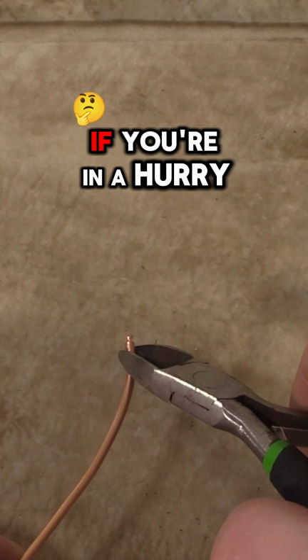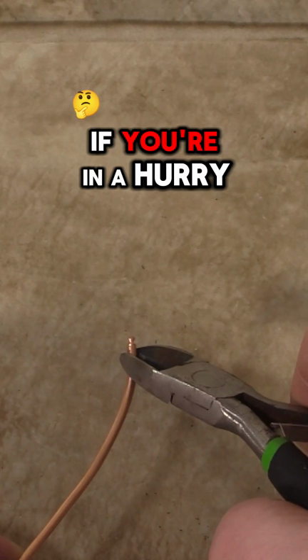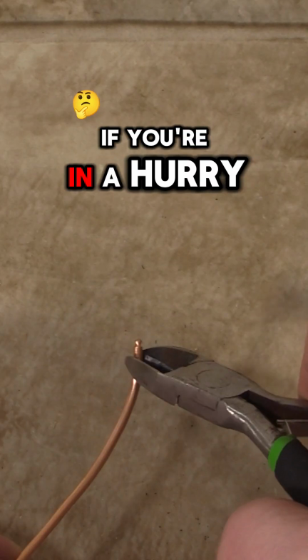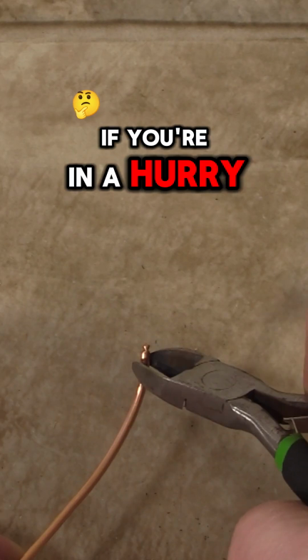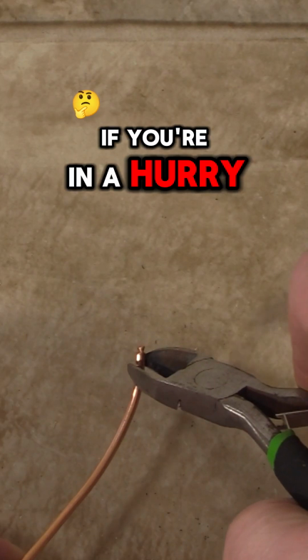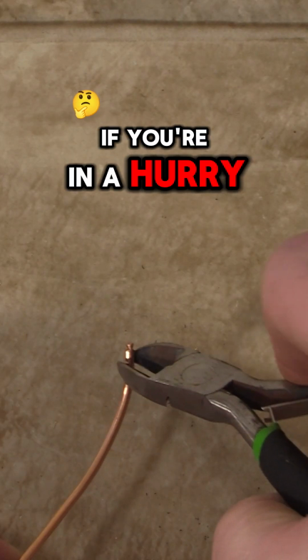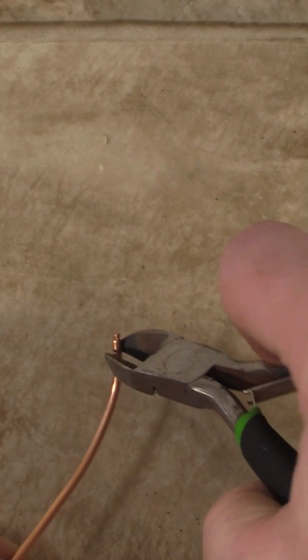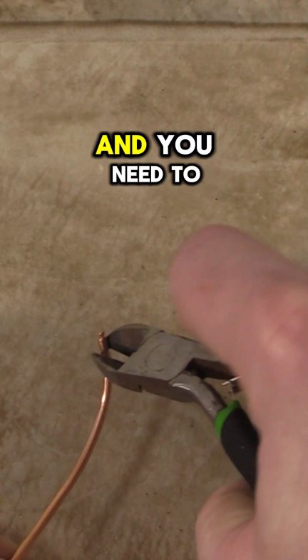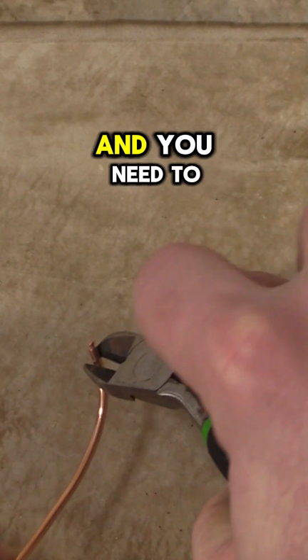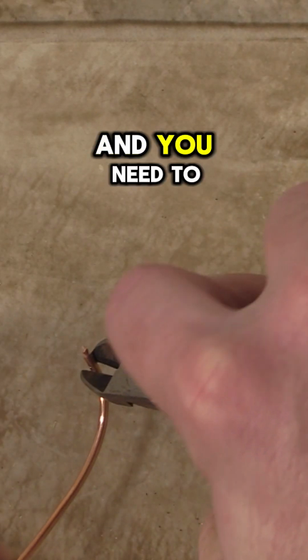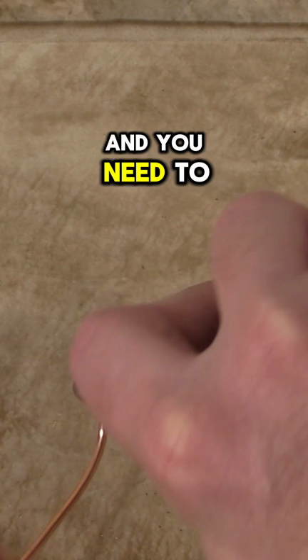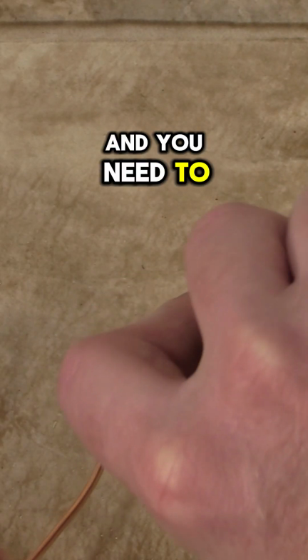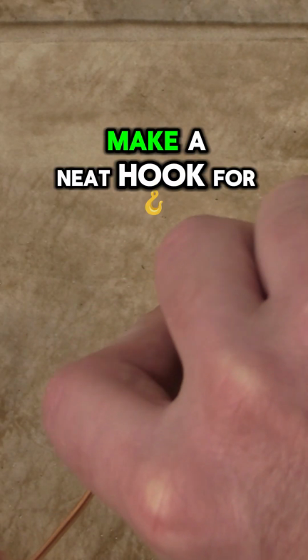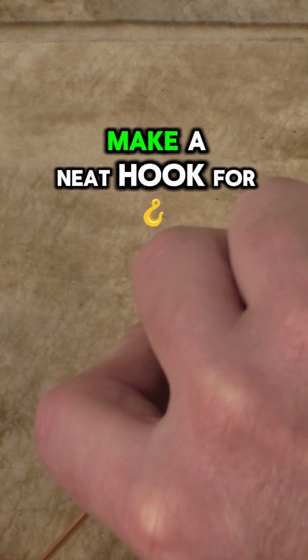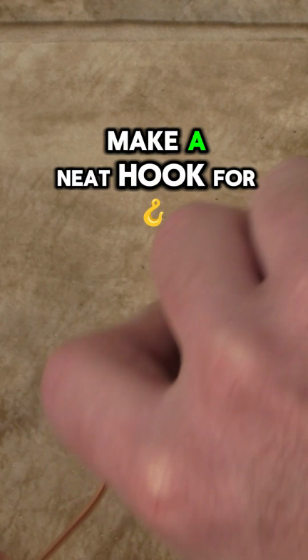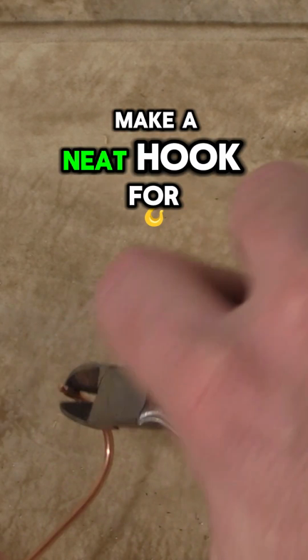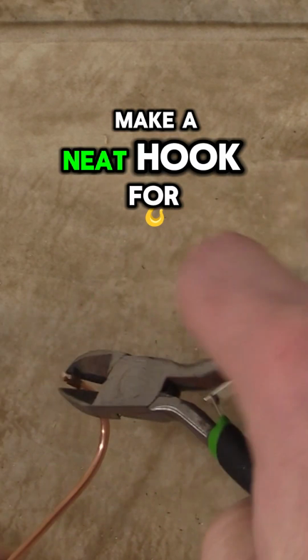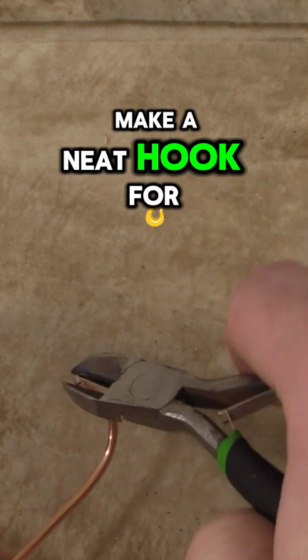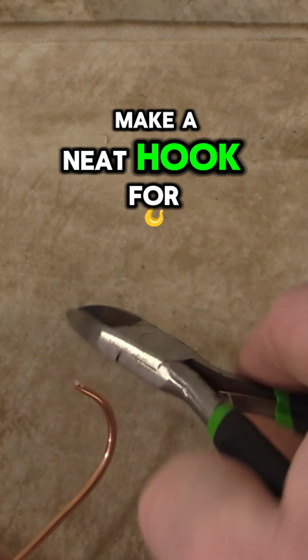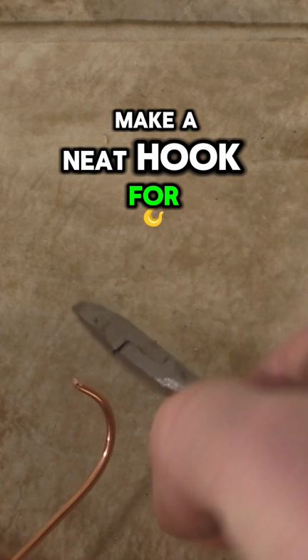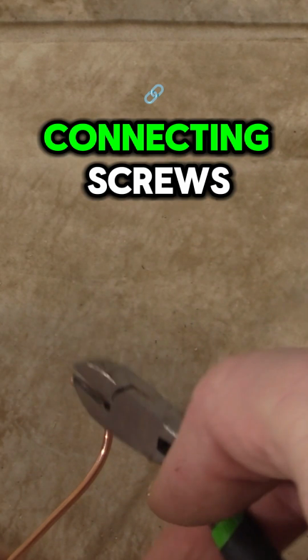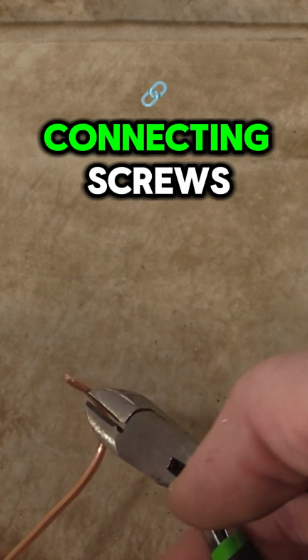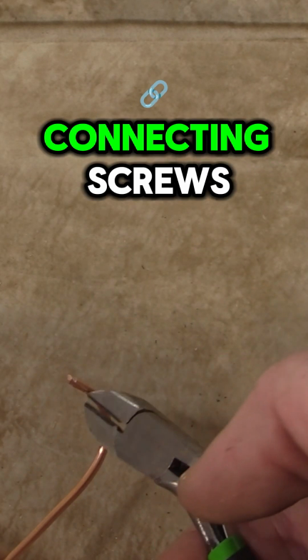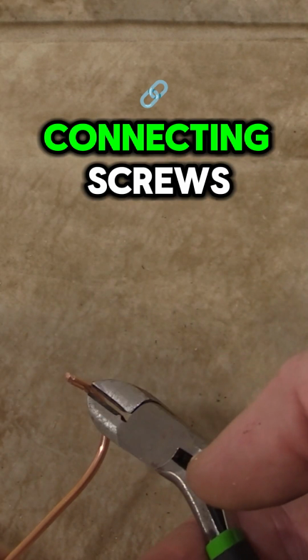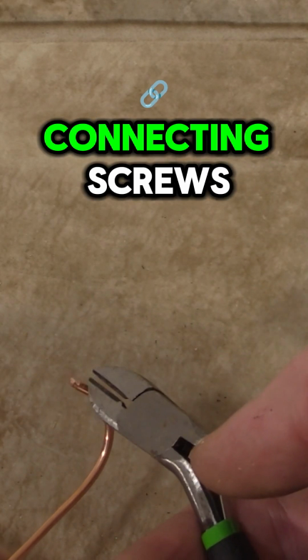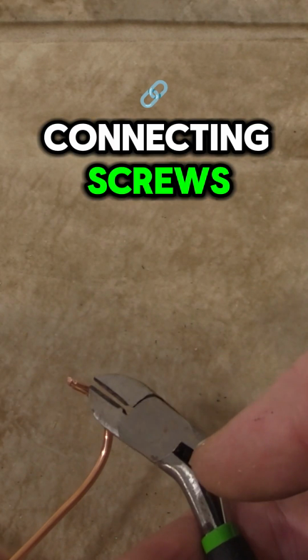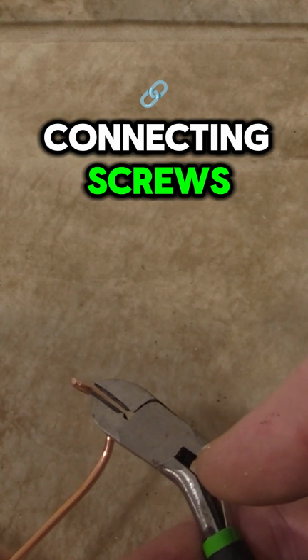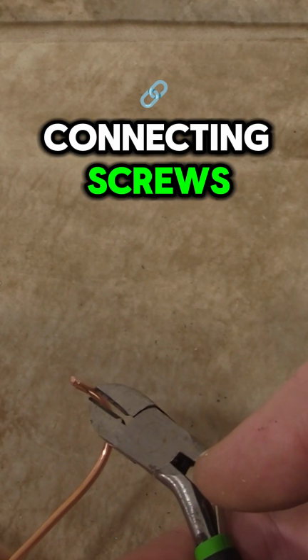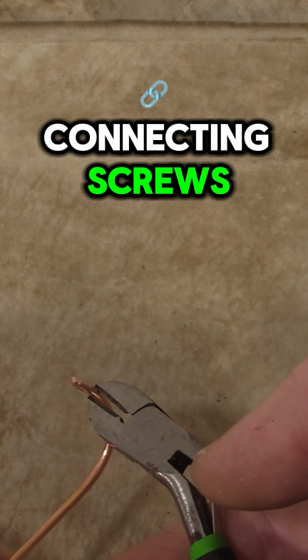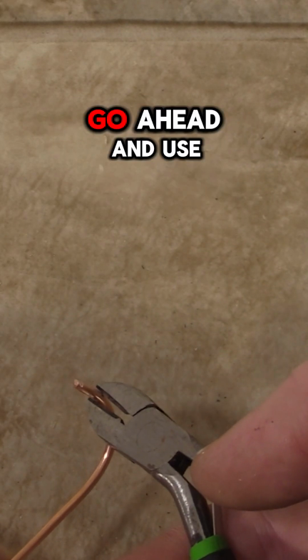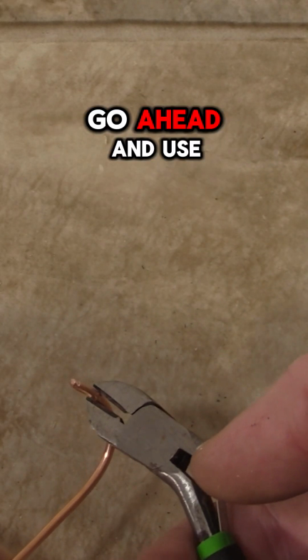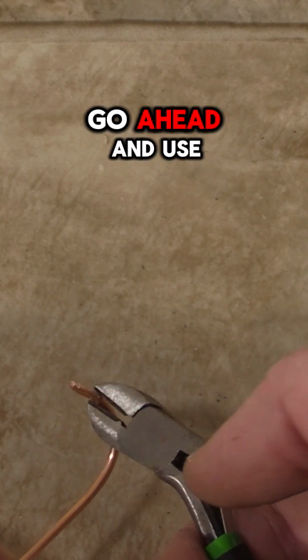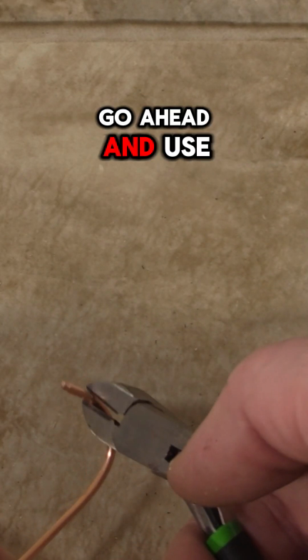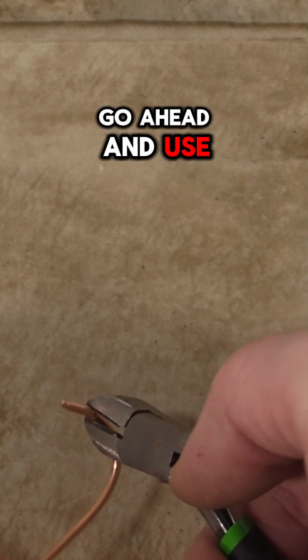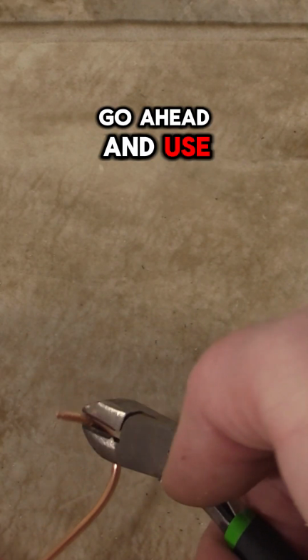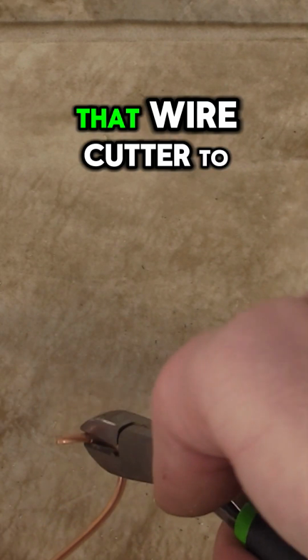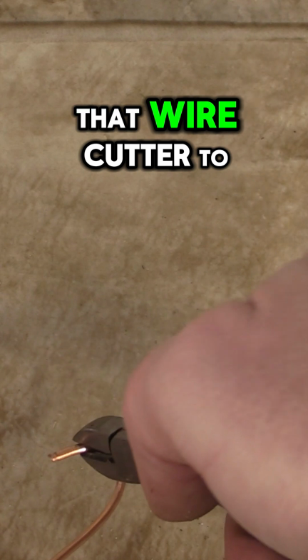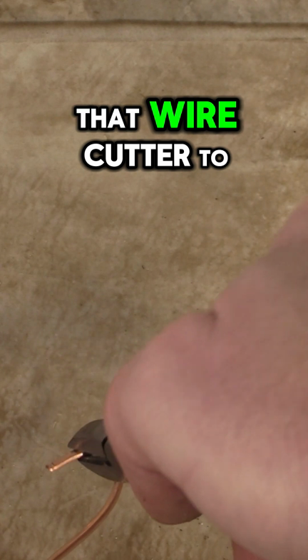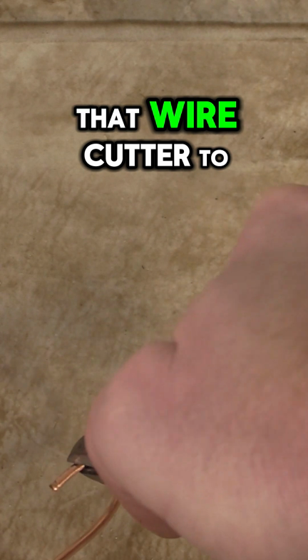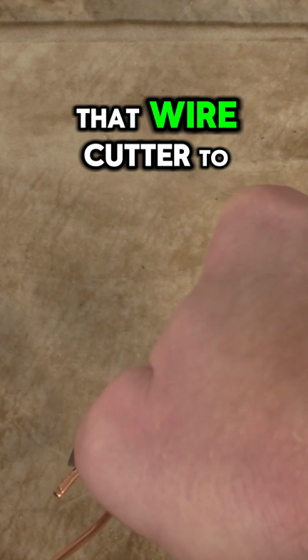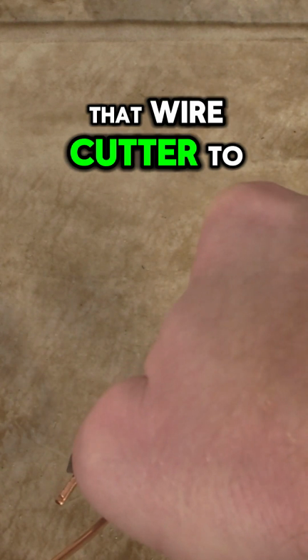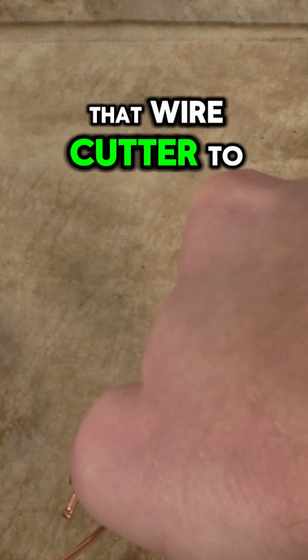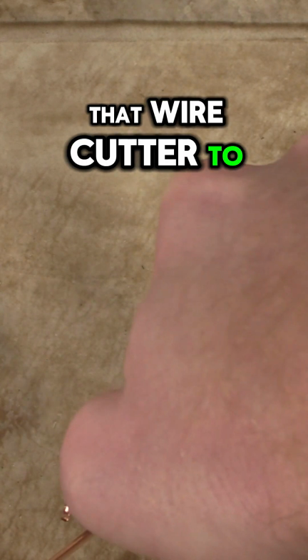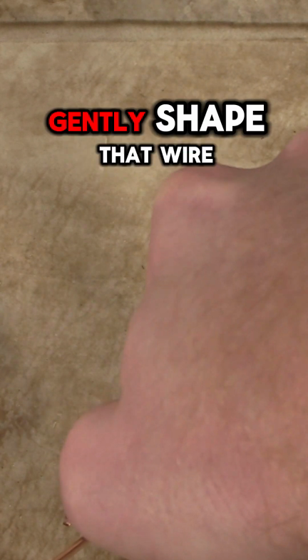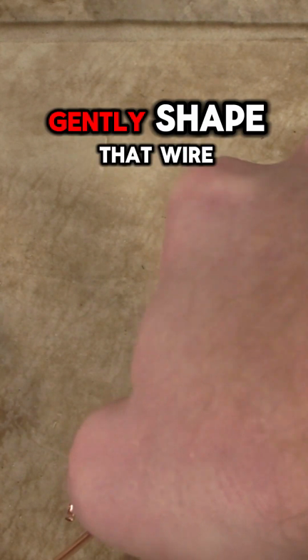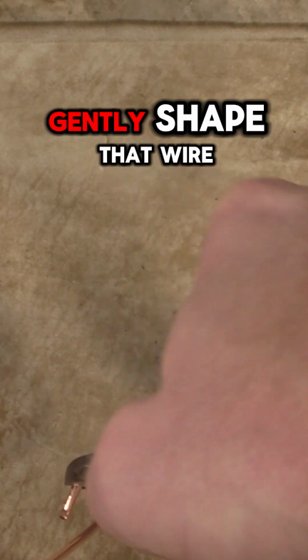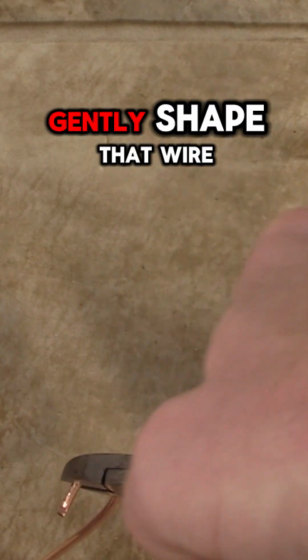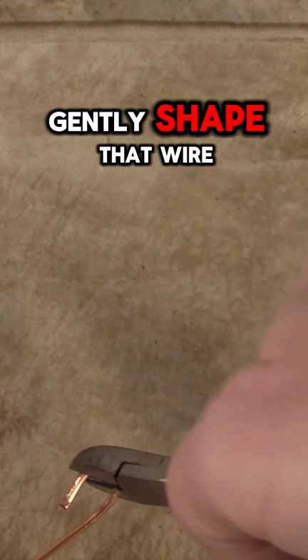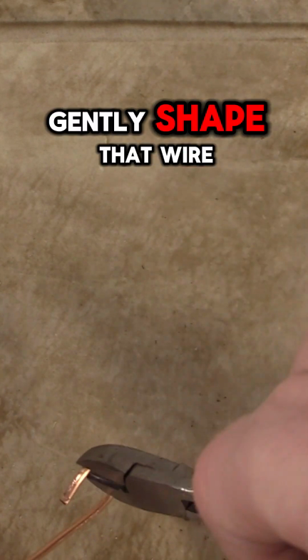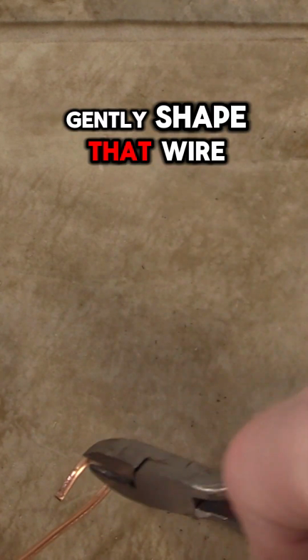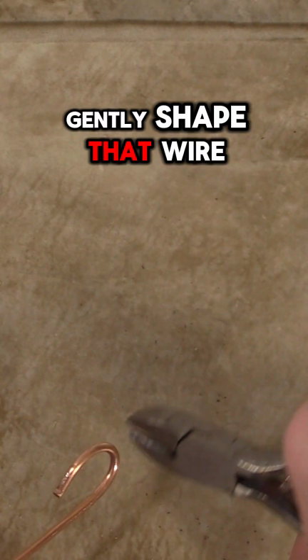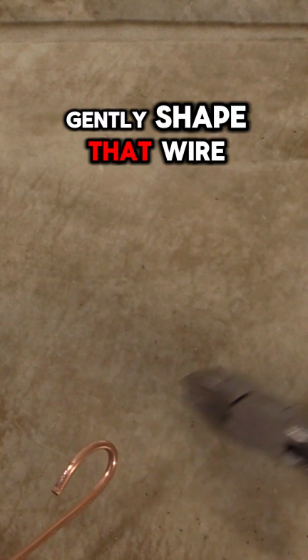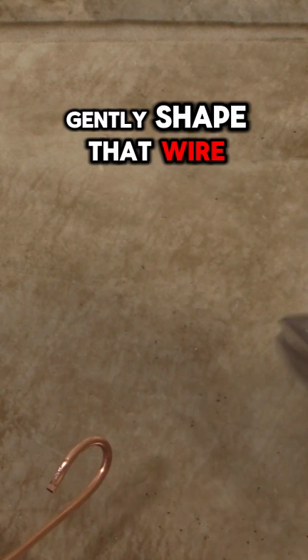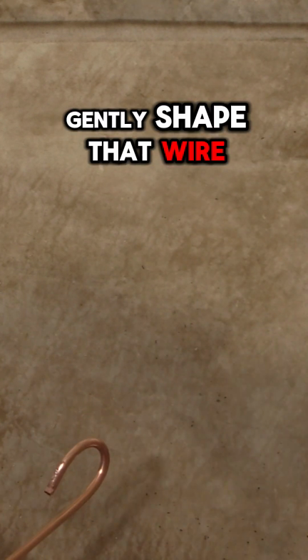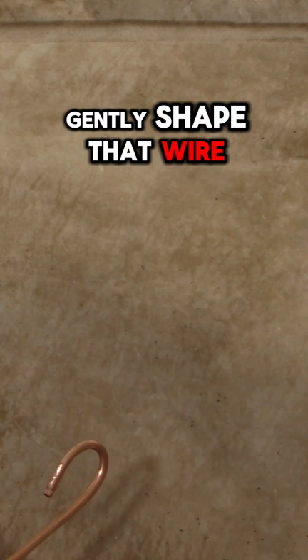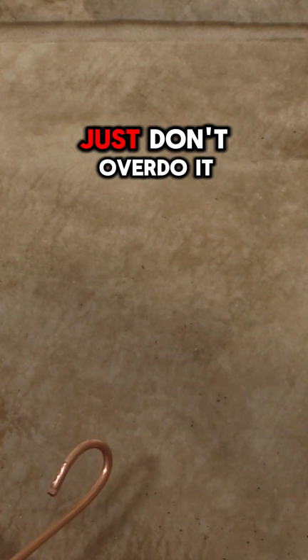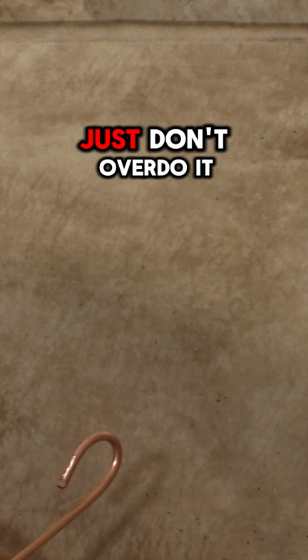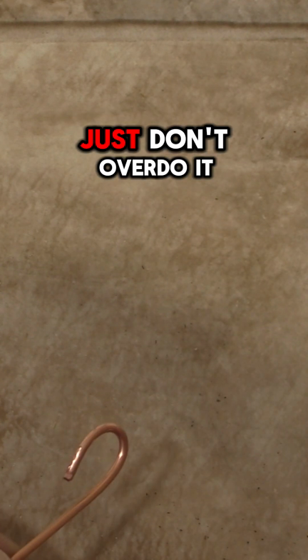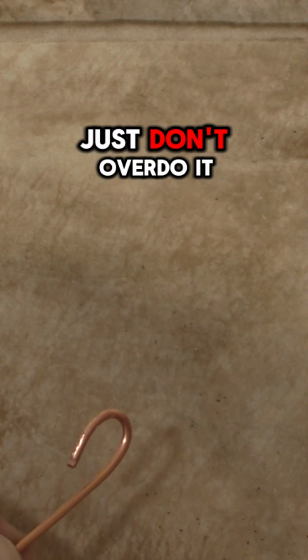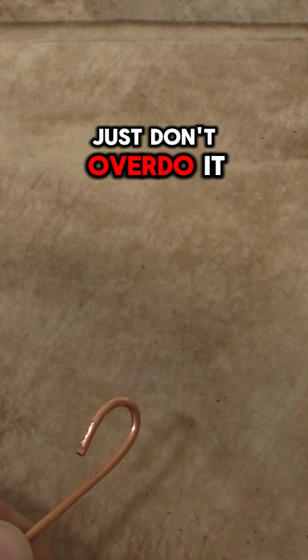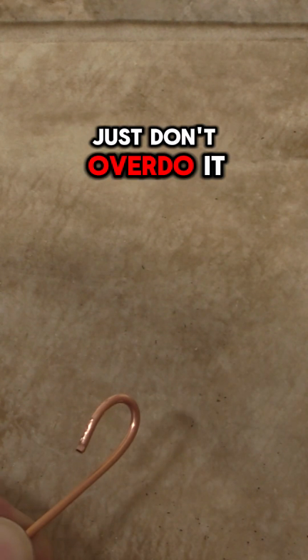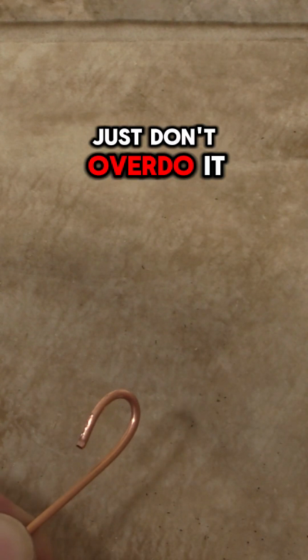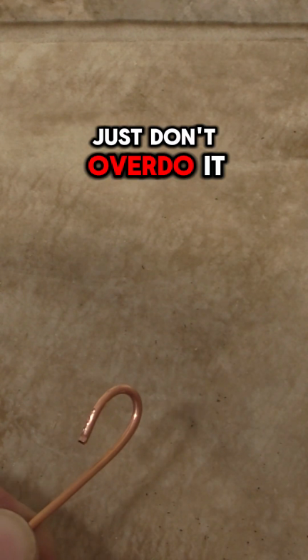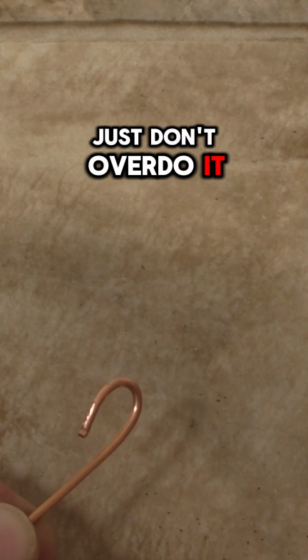If you're in a hurry and you need to make a neat hook for connecting screws, go ahead and use that wire cutter to gently shape that wire. Just don't overdo it.